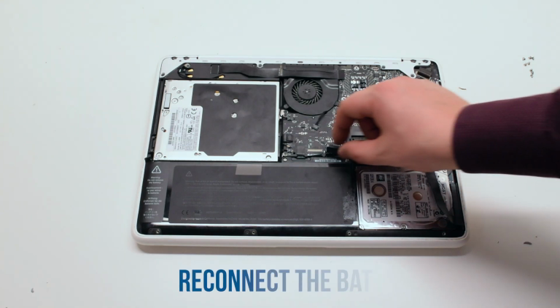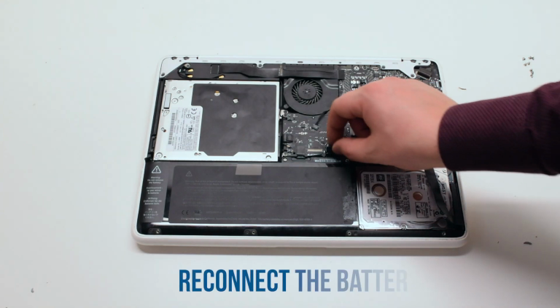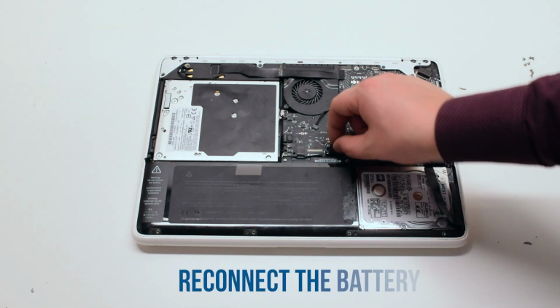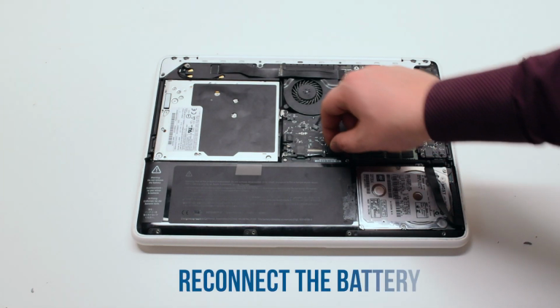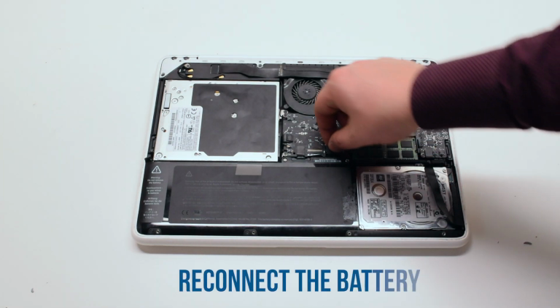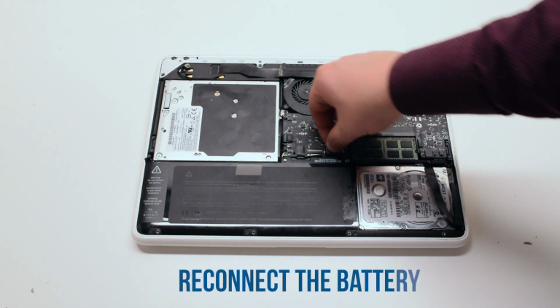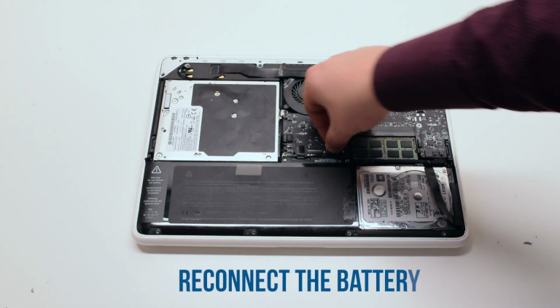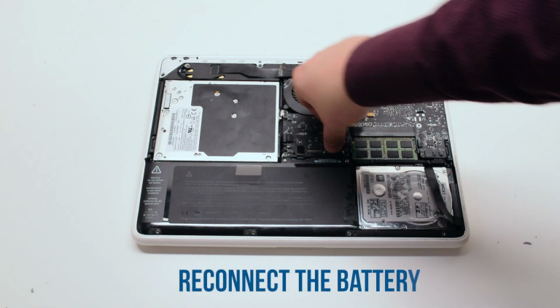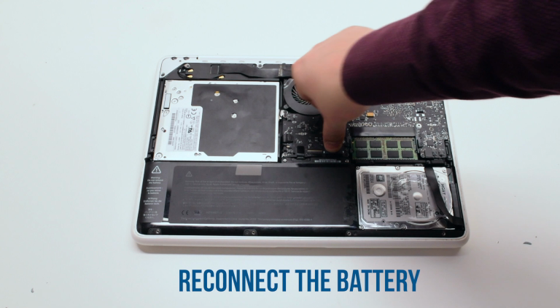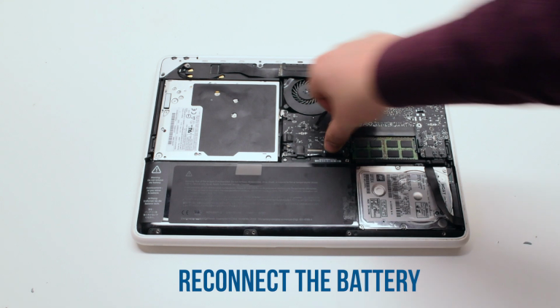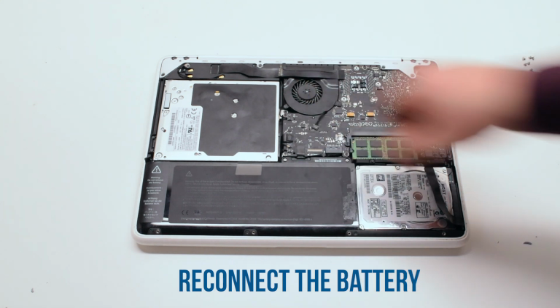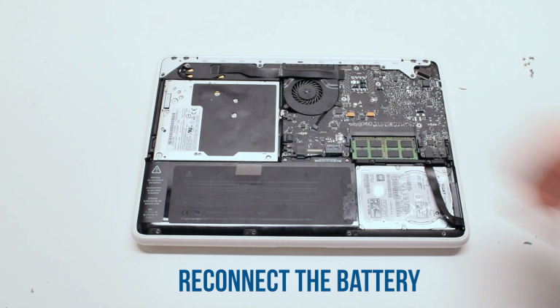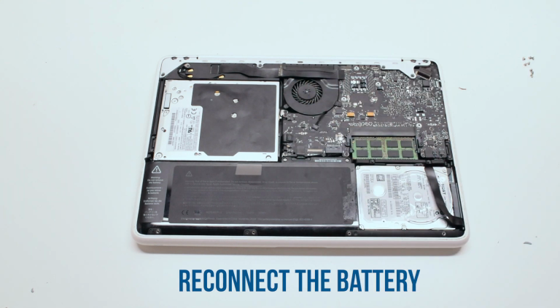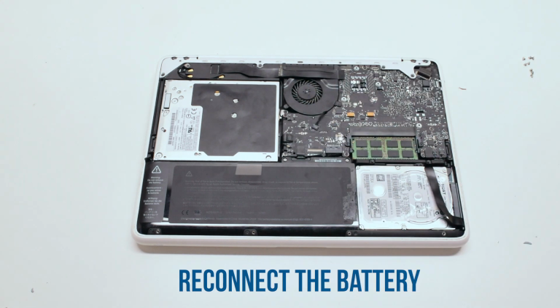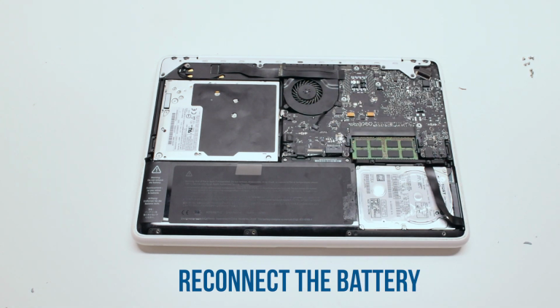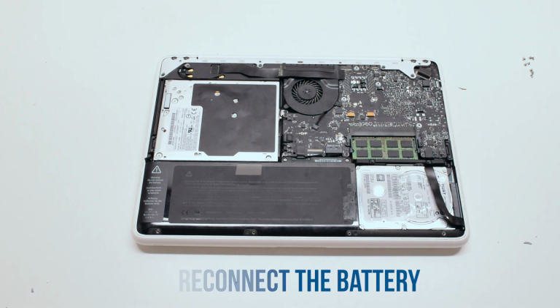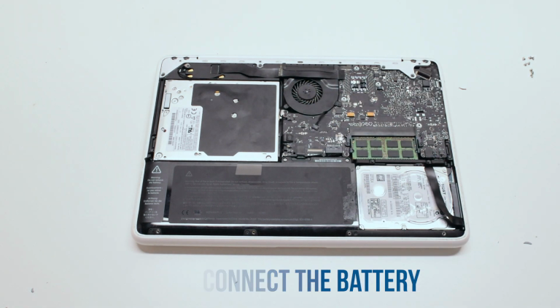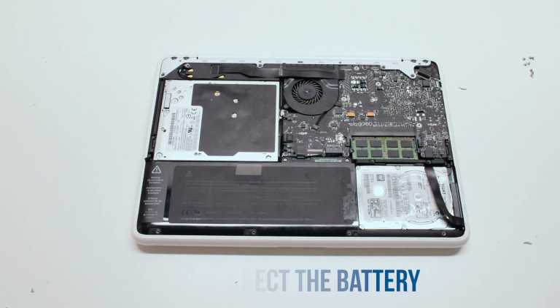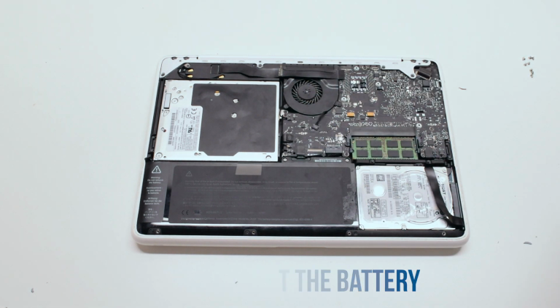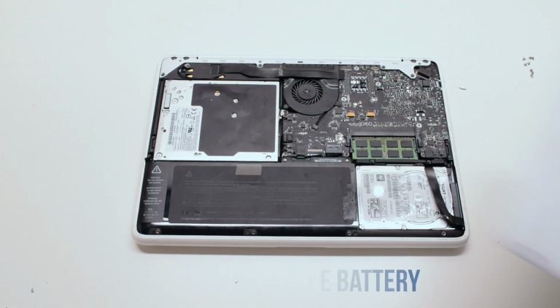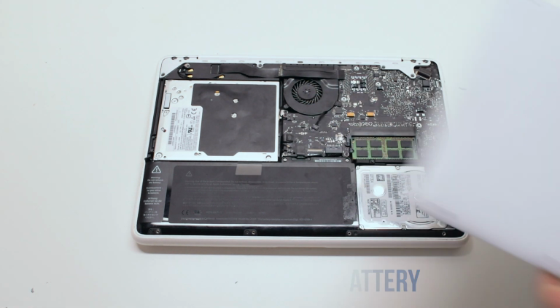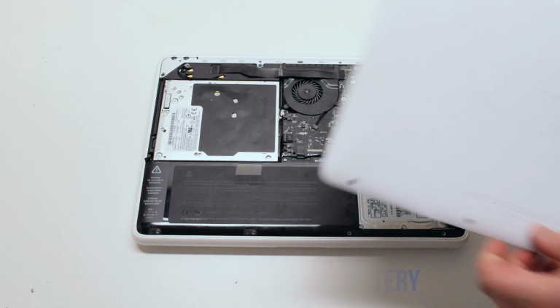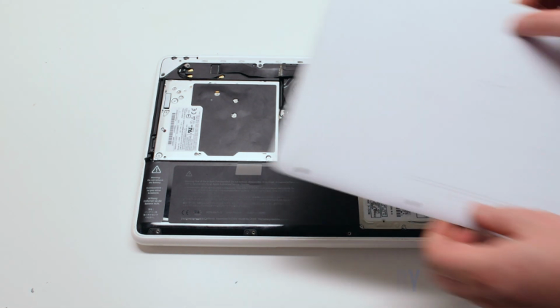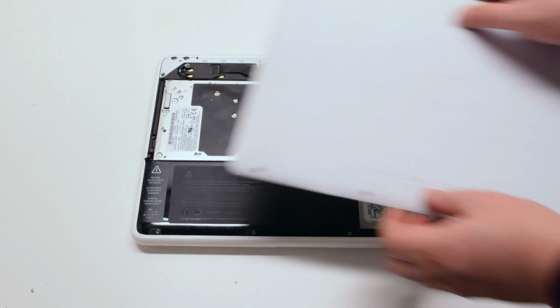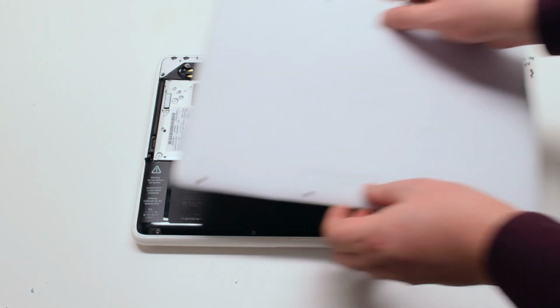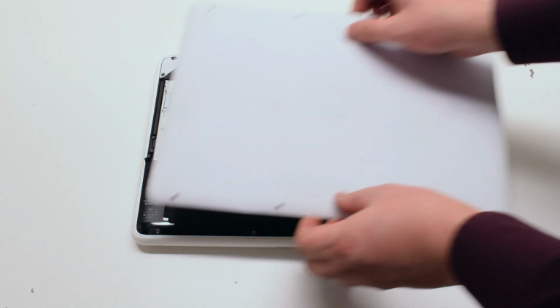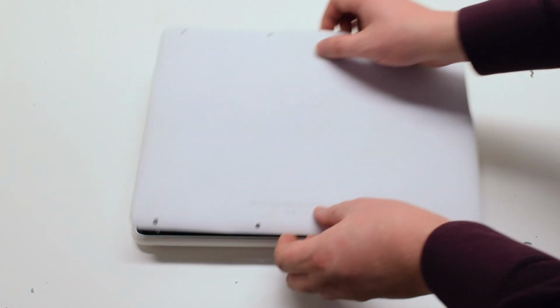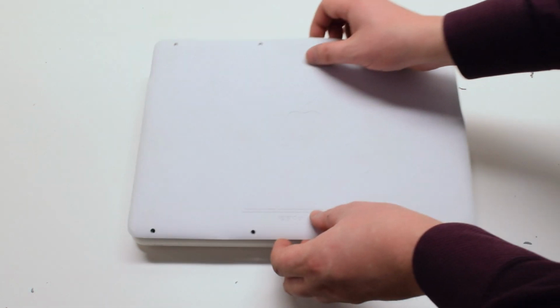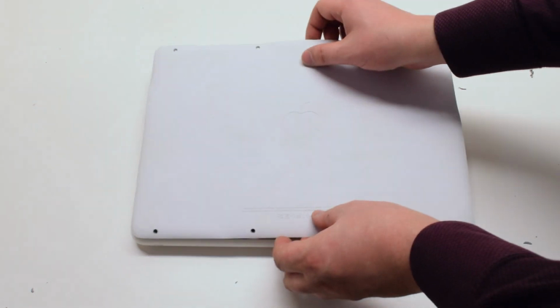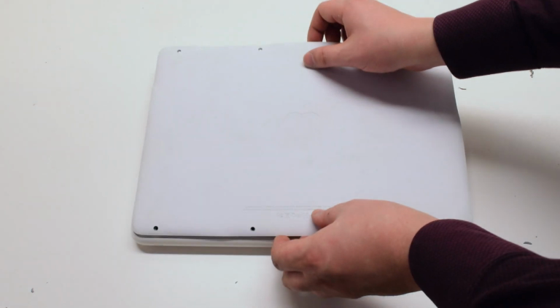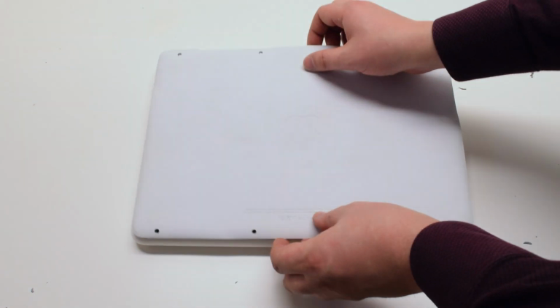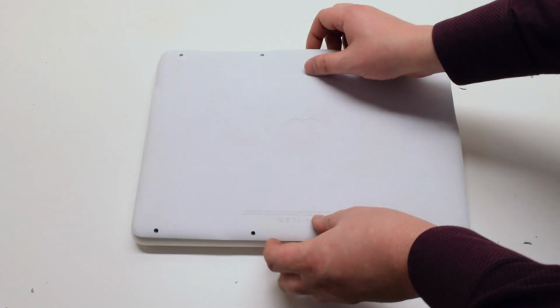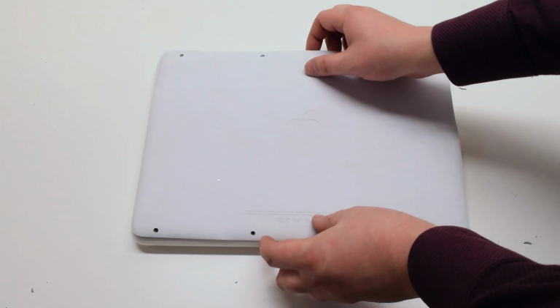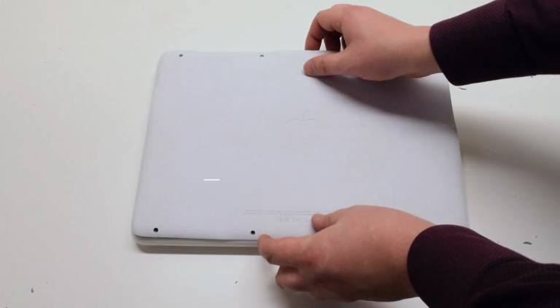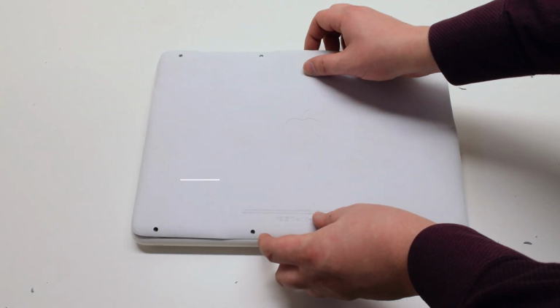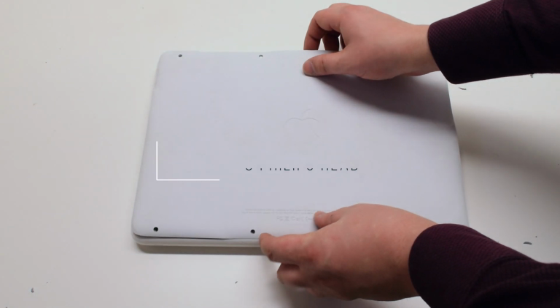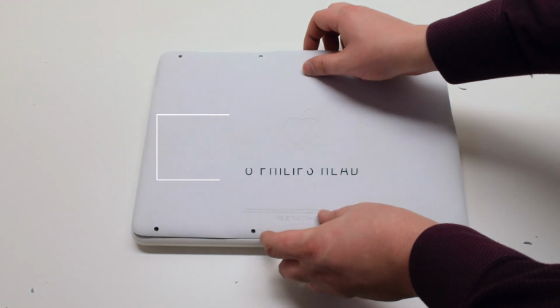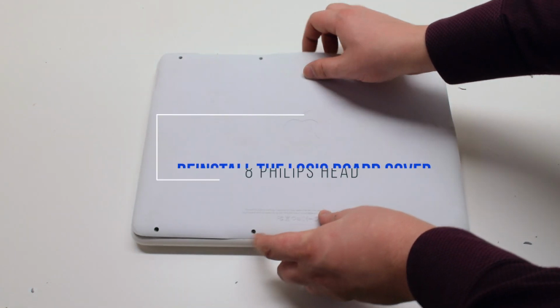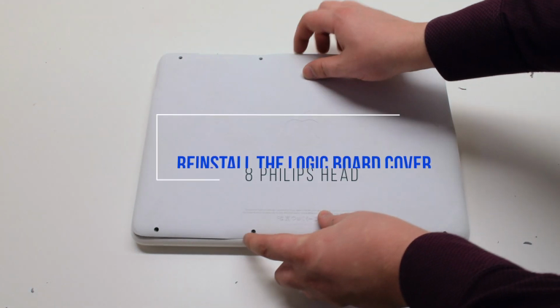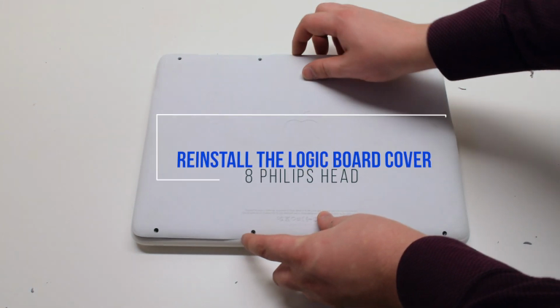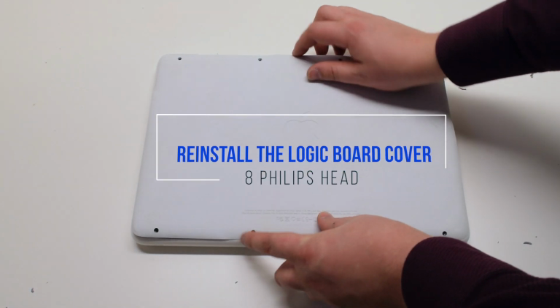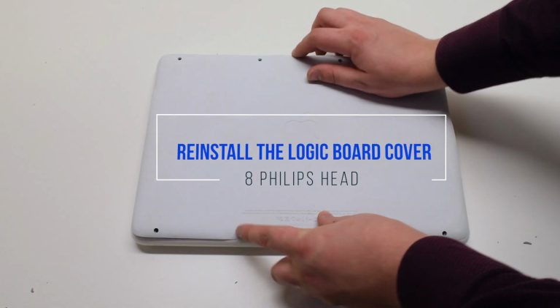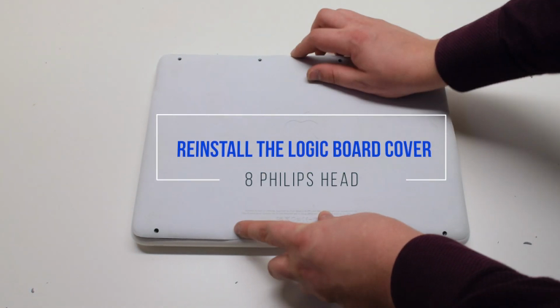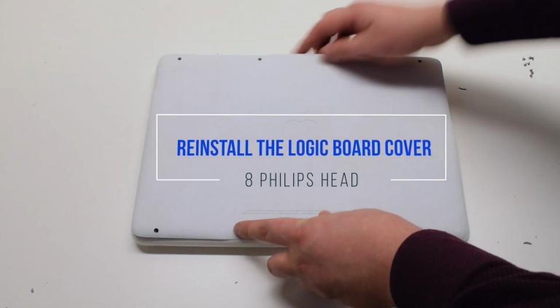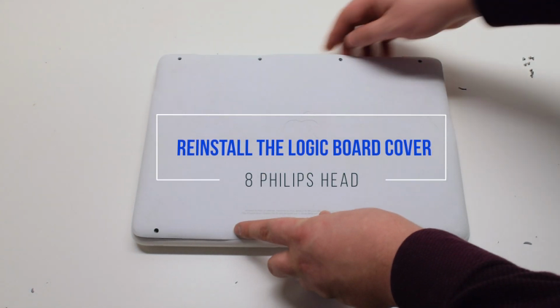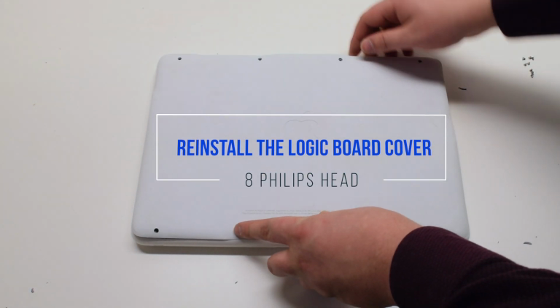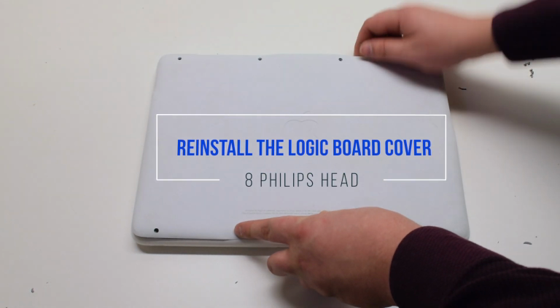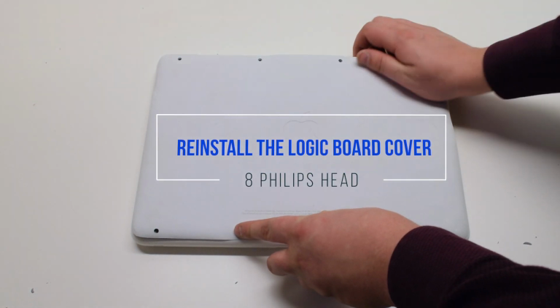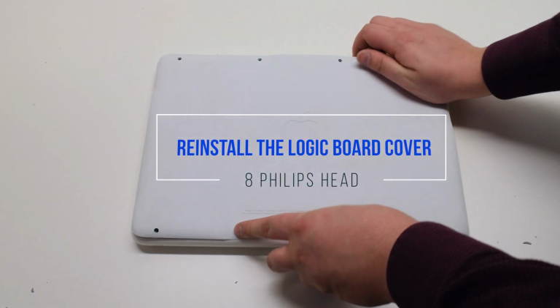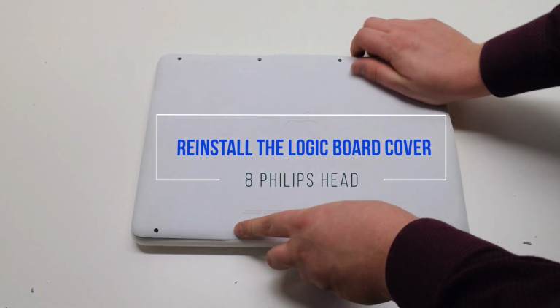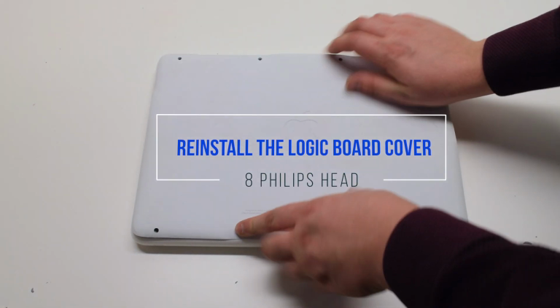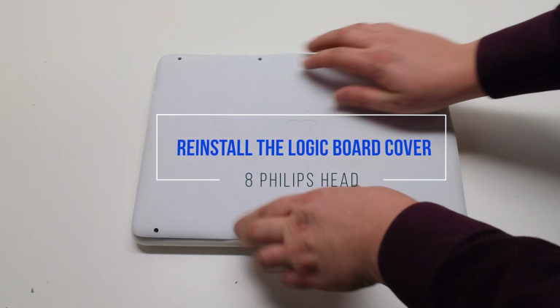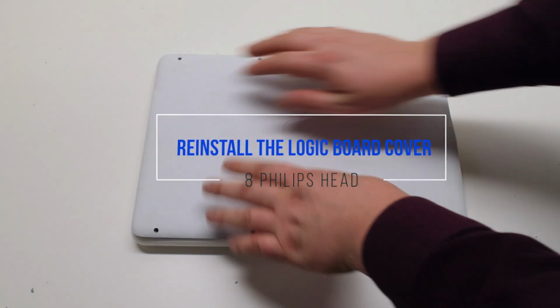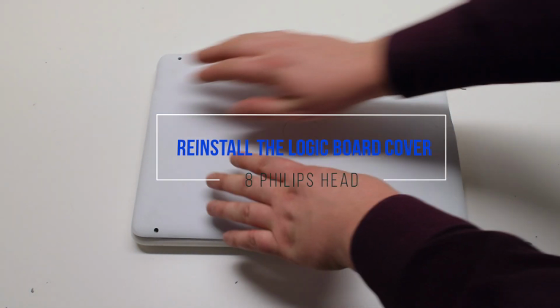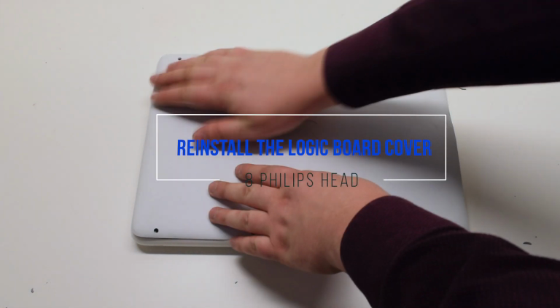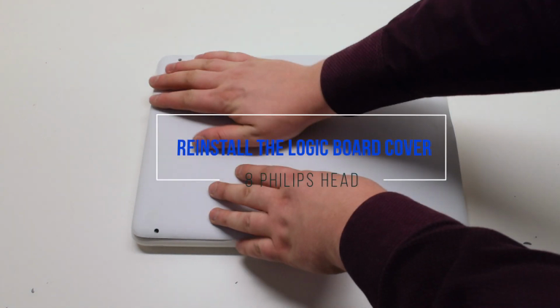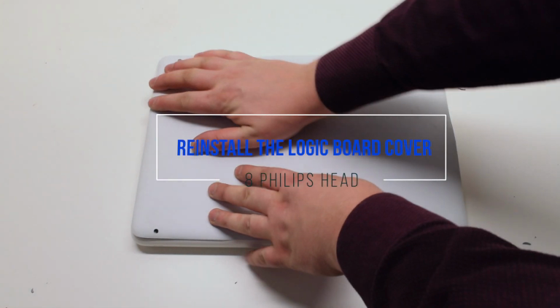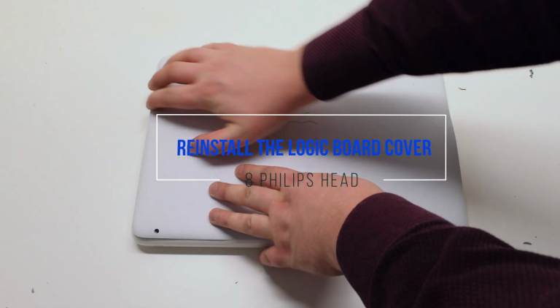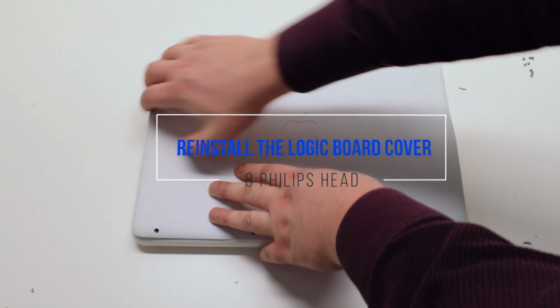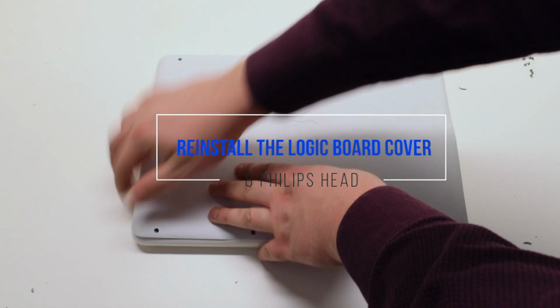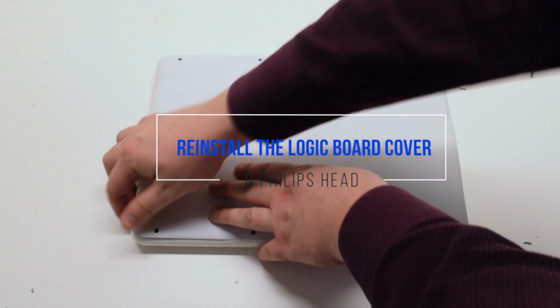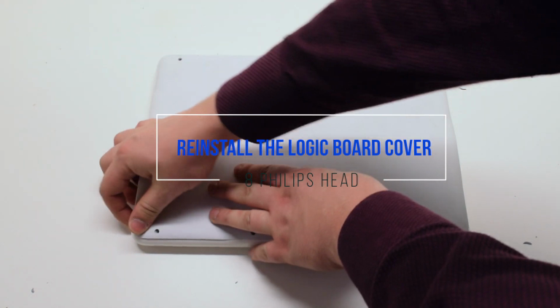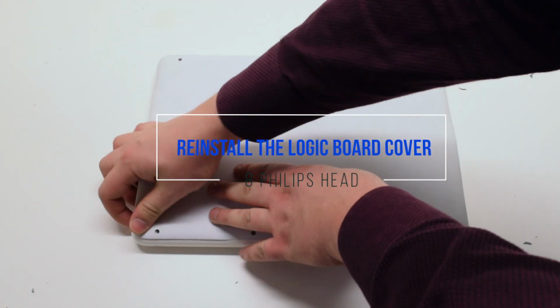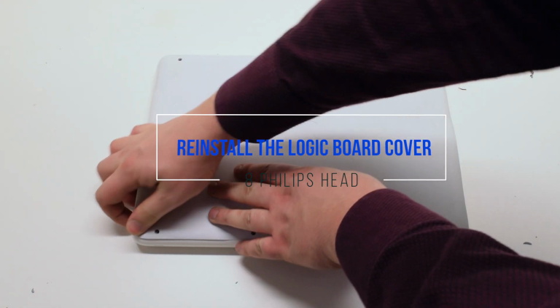Reconnect the battery. You can now put the cover back on and reattach it with eight Phillips head screws.